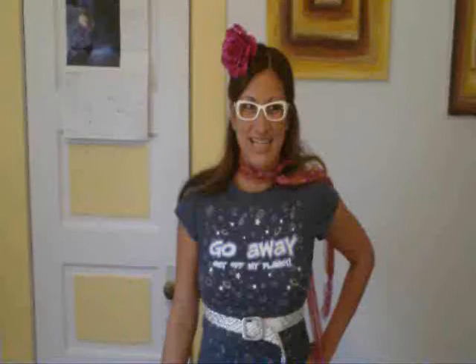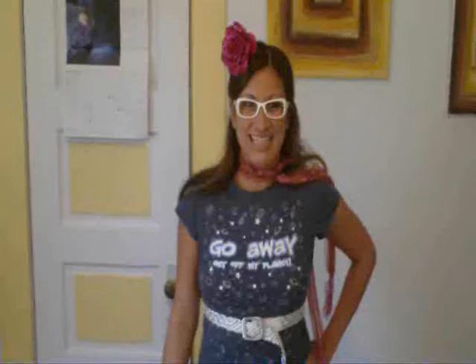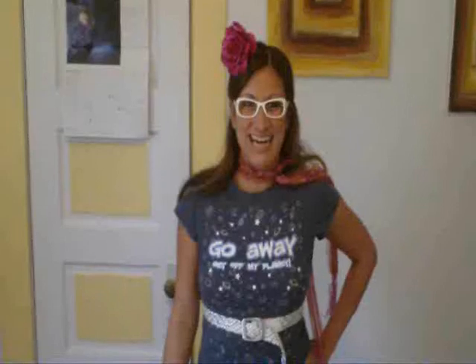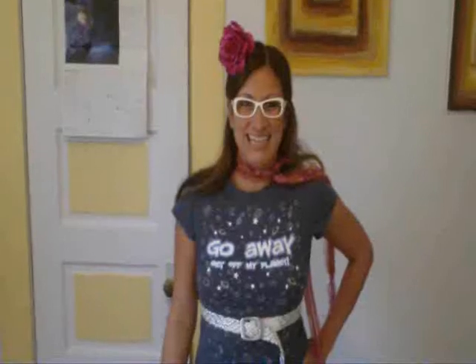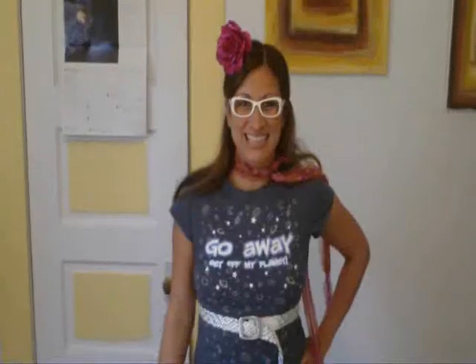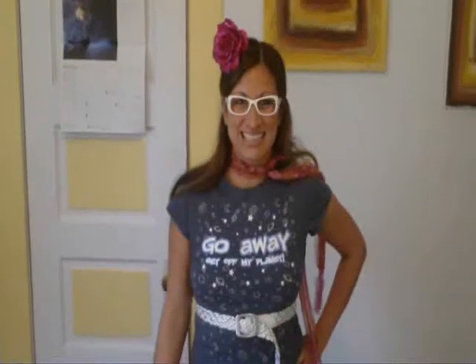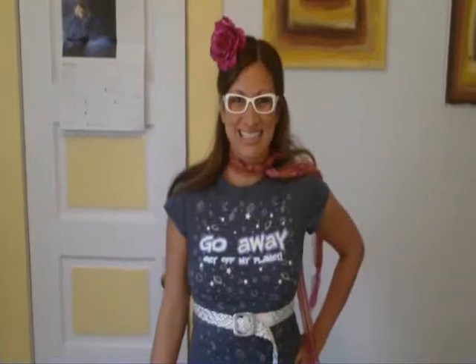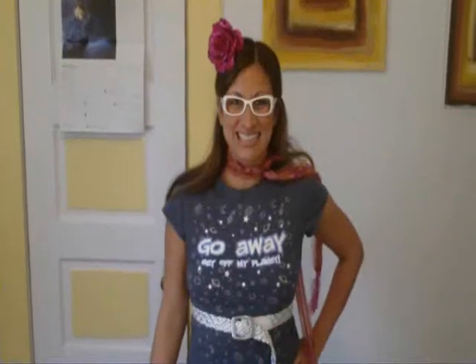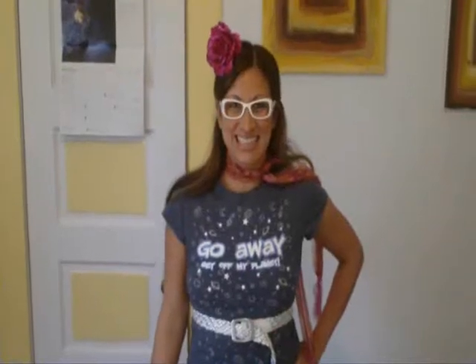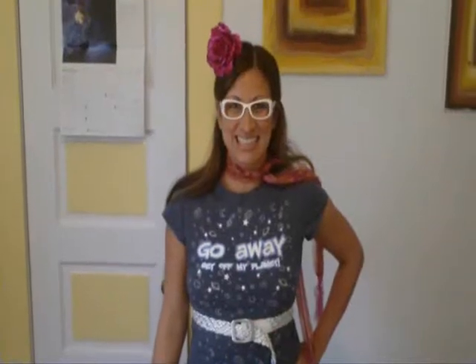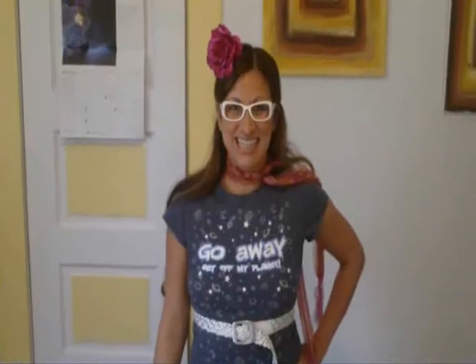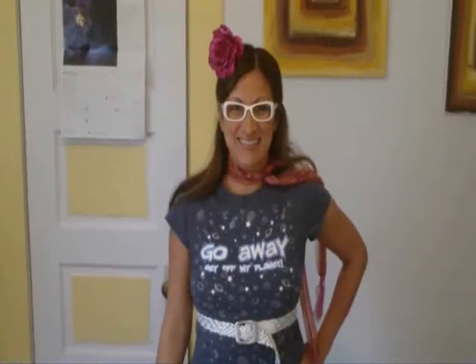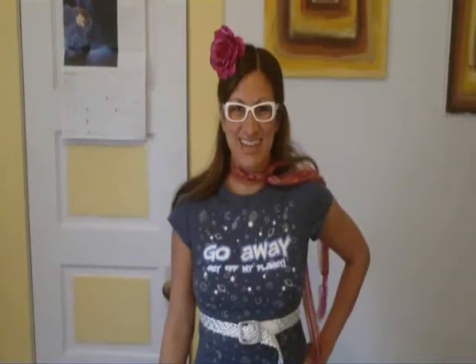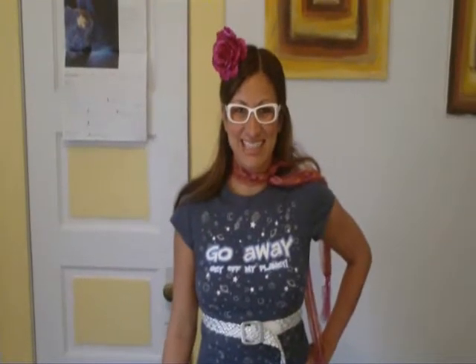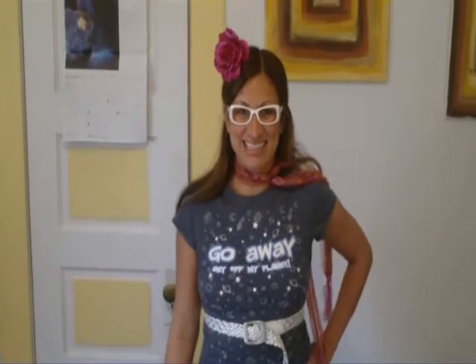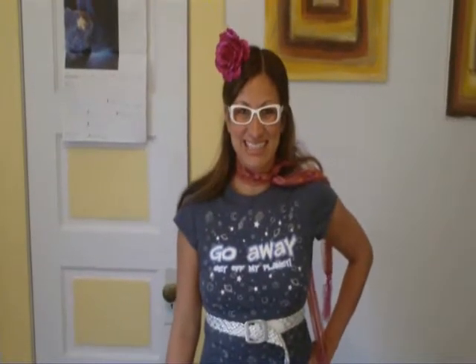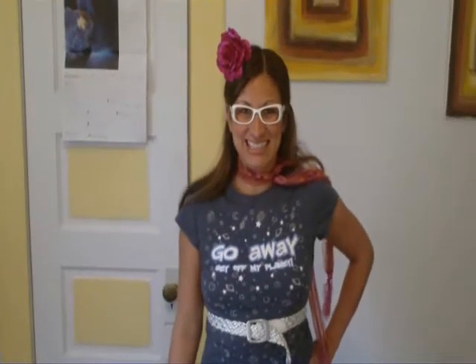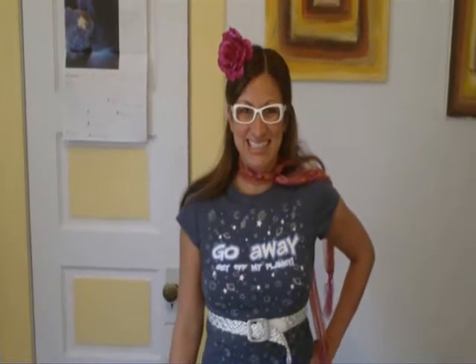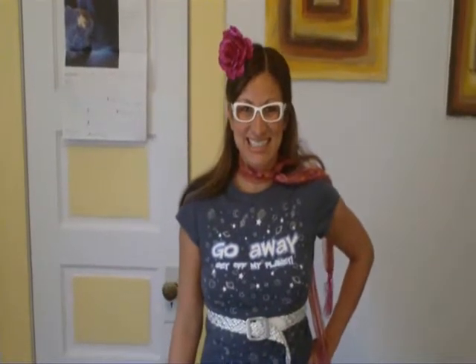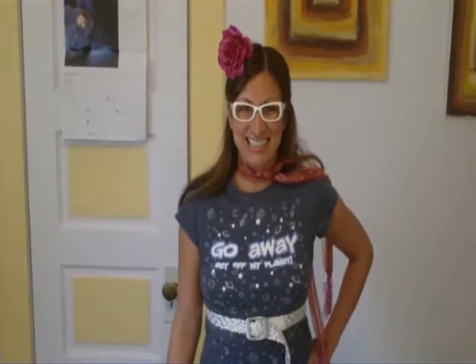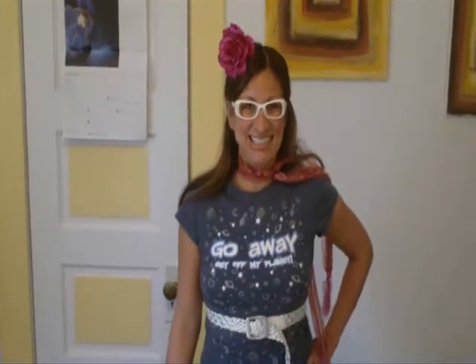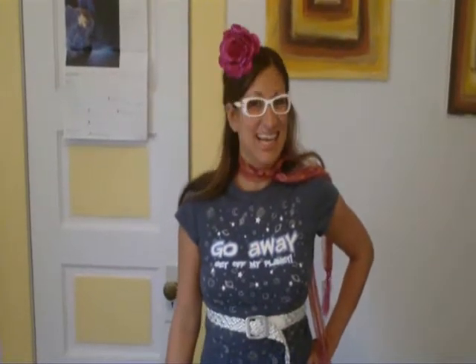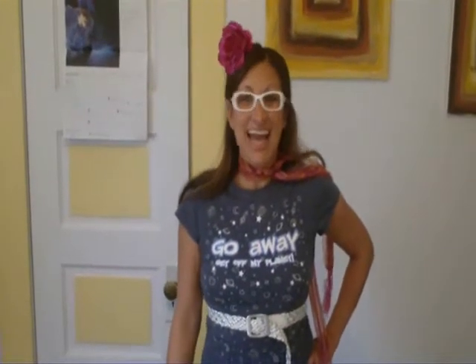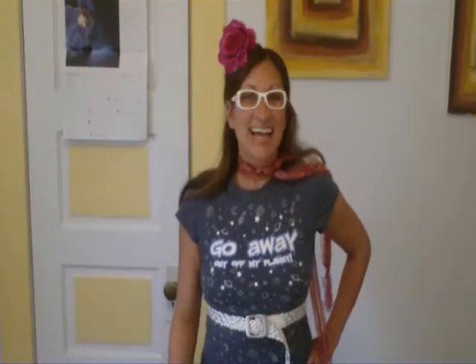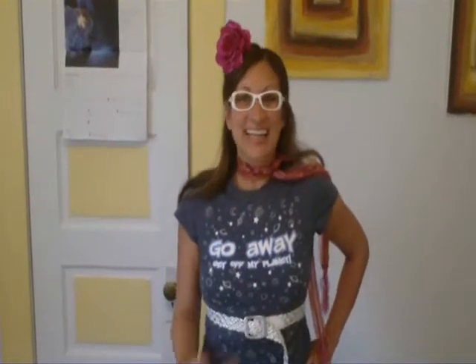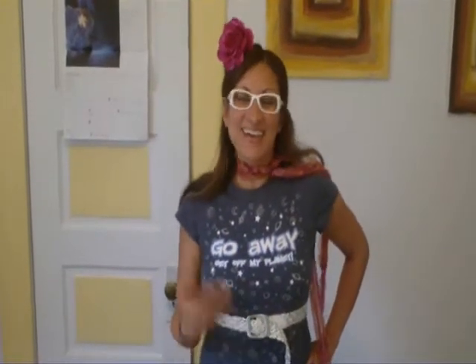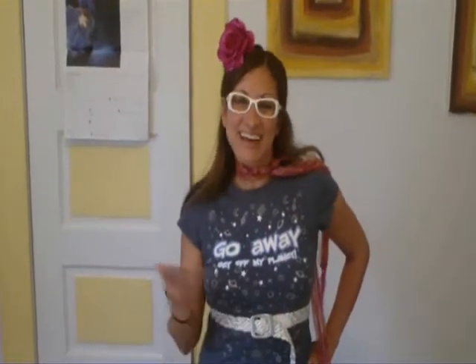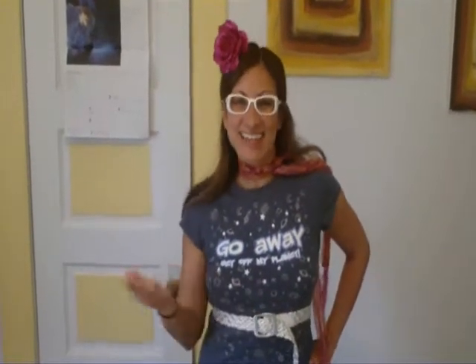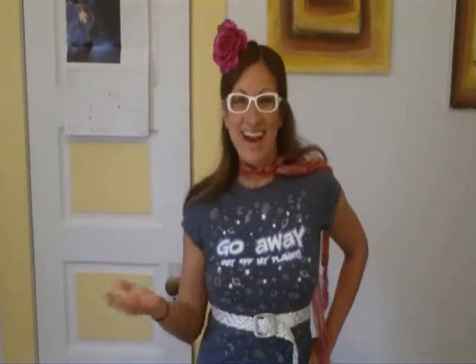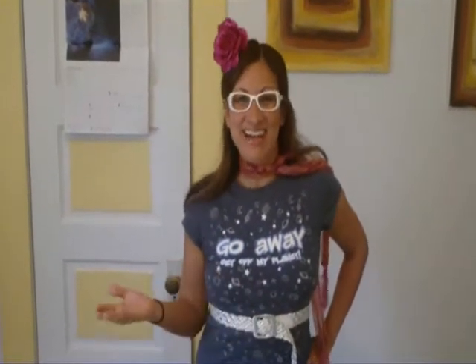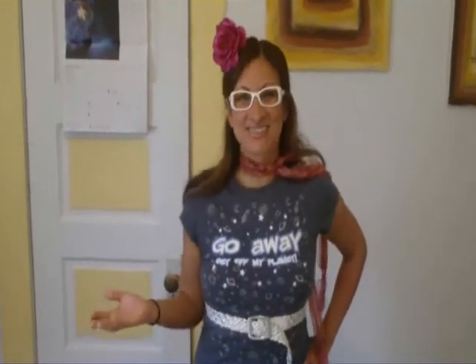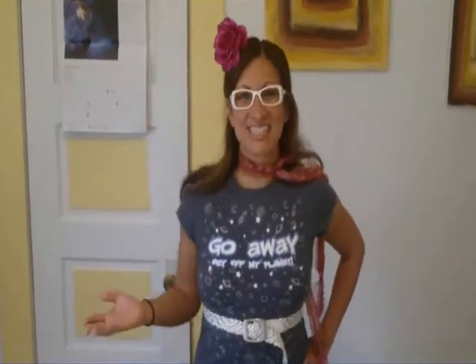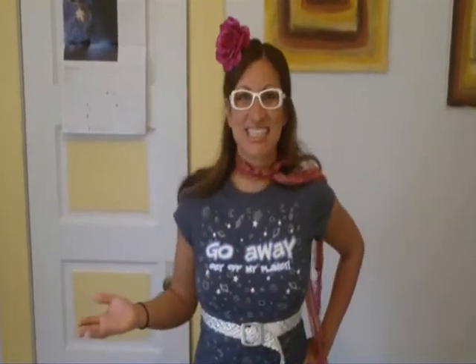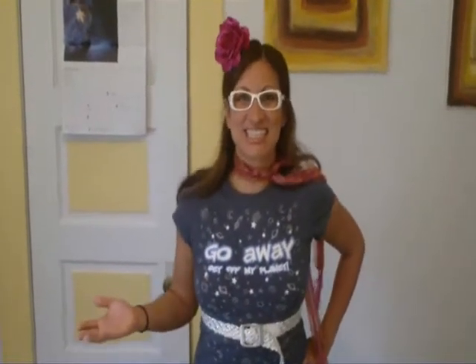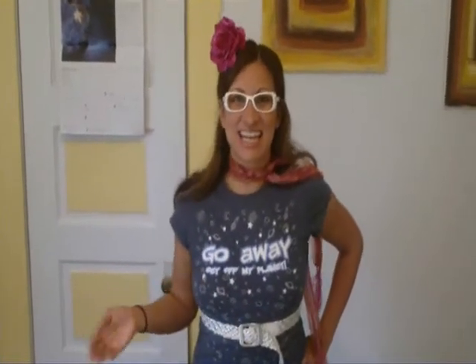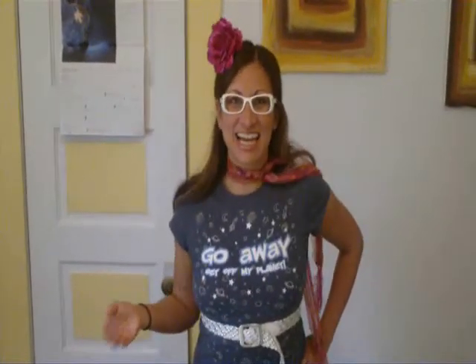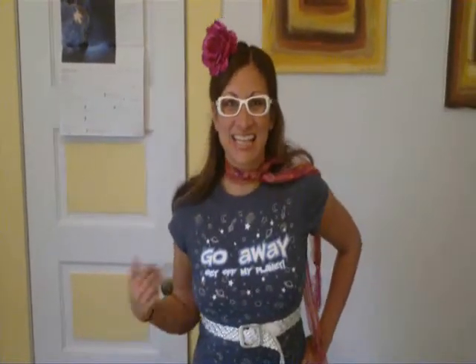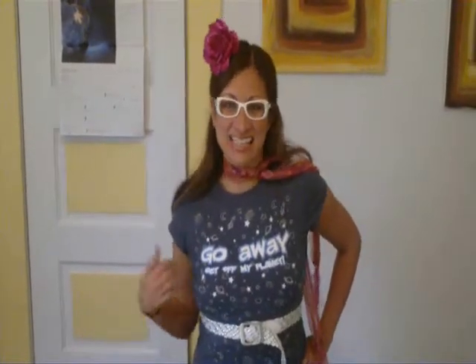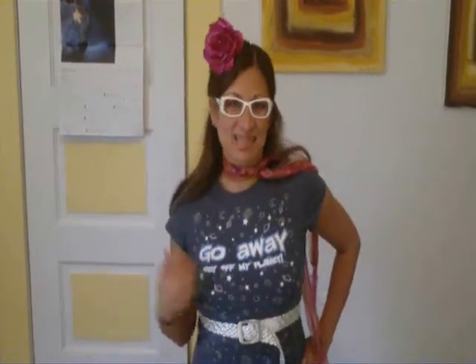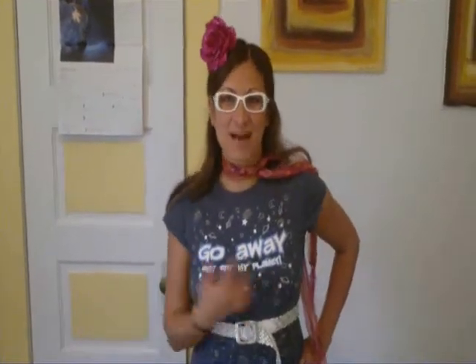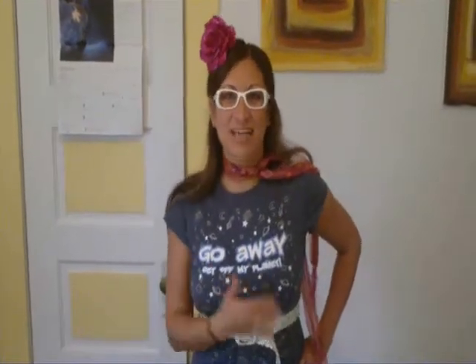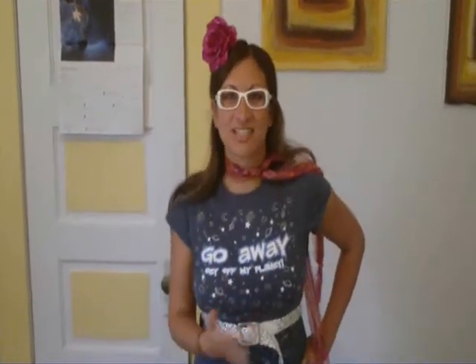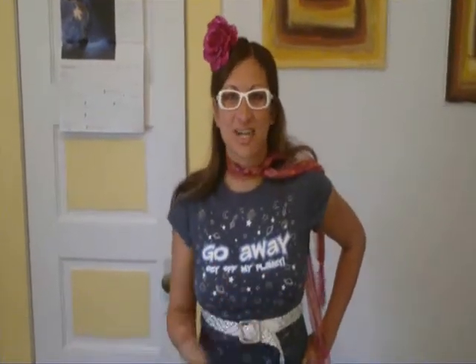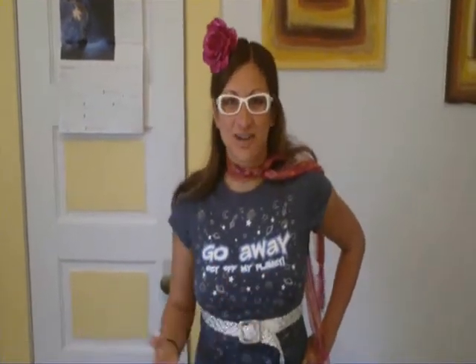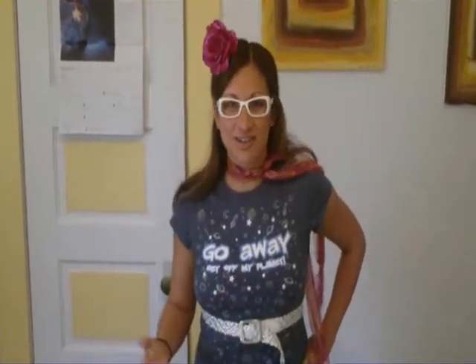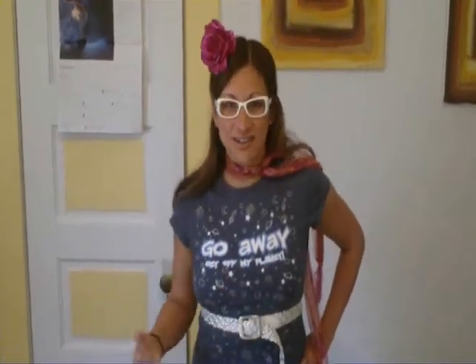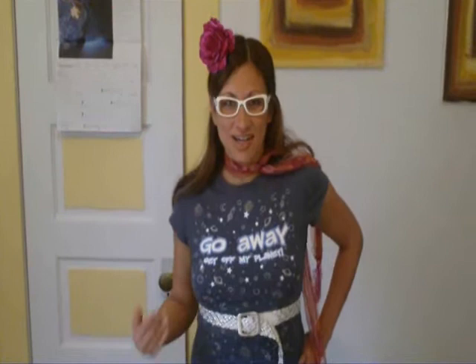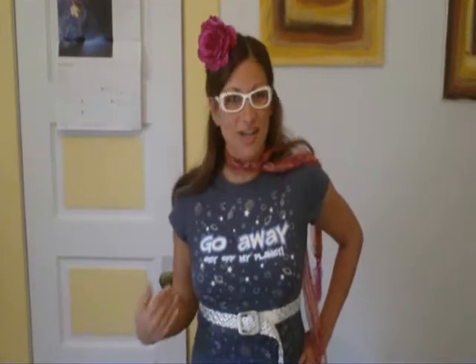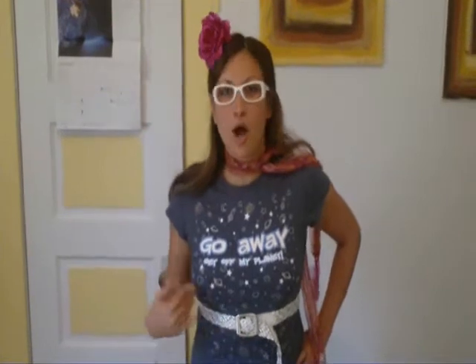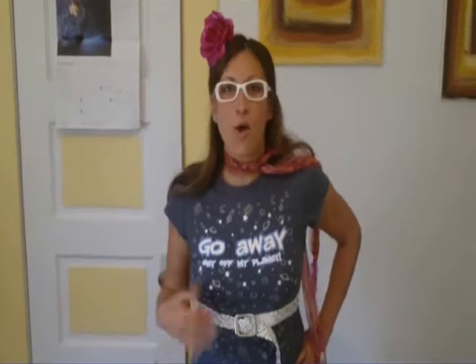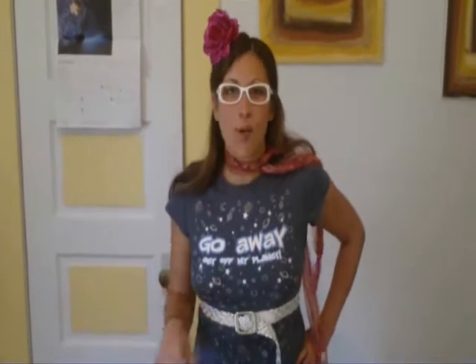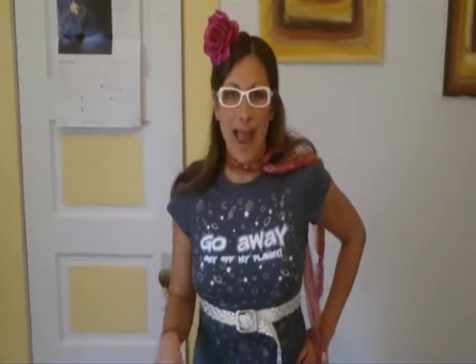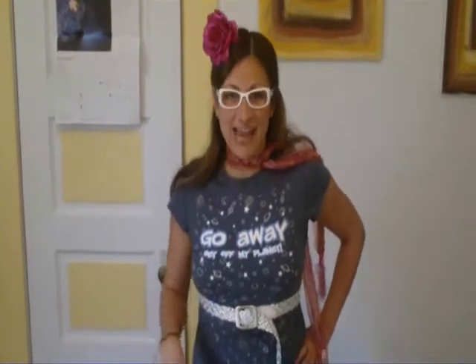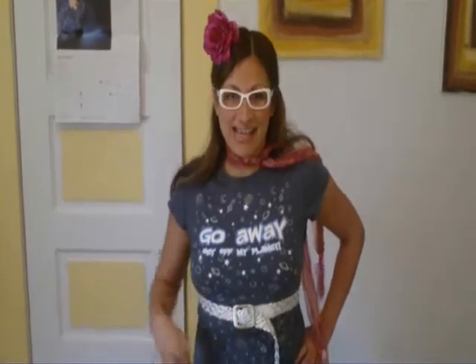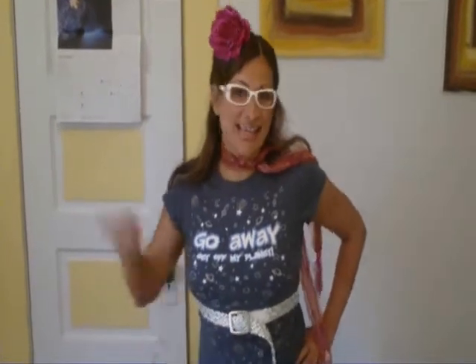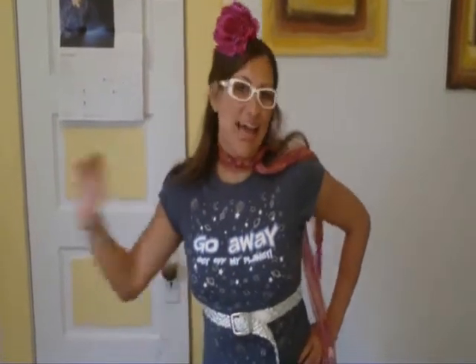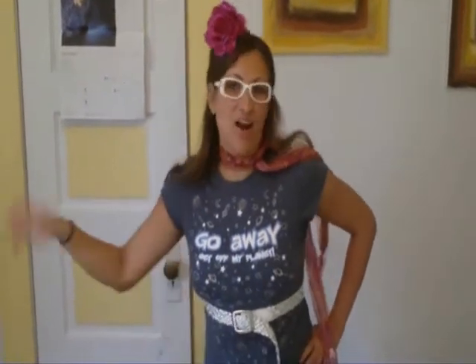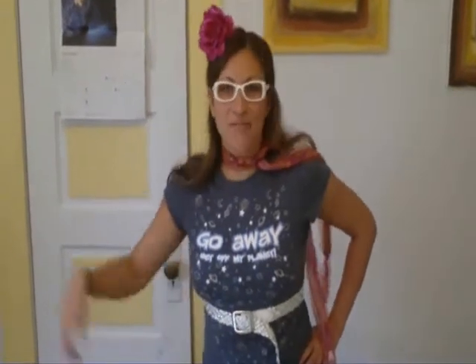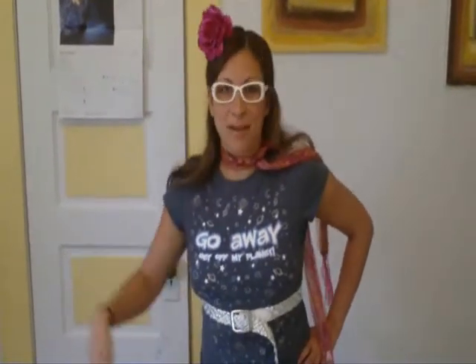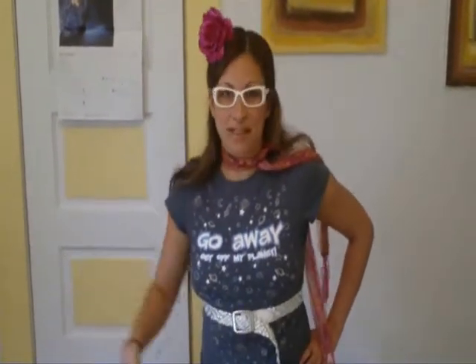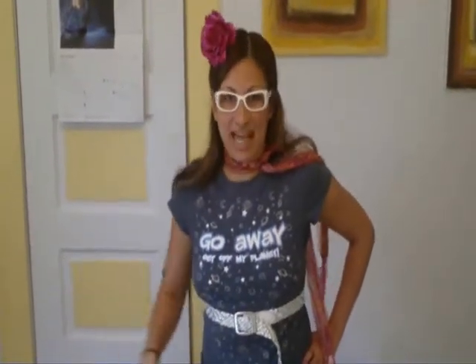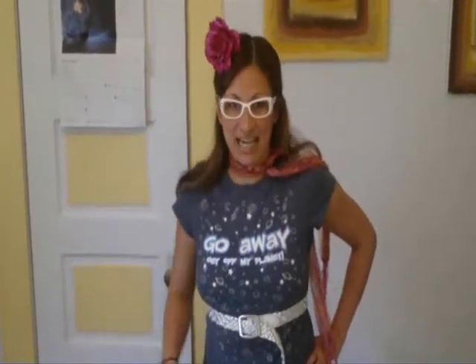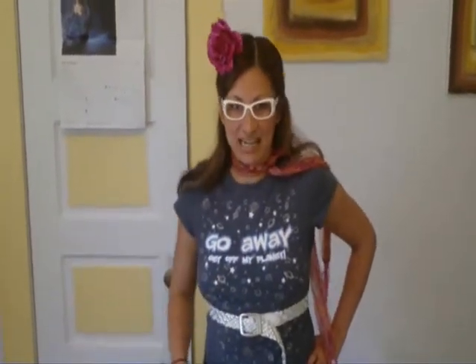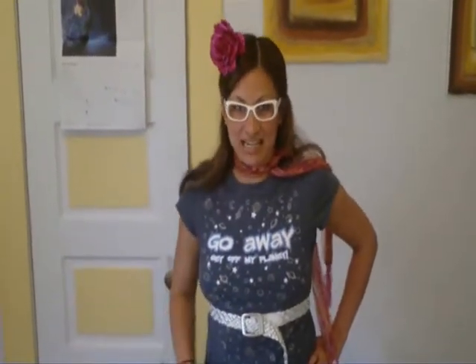Is it on? Are you taping? Hello out there, I'm Gigi, and this is my show. Go away, get off my planet.